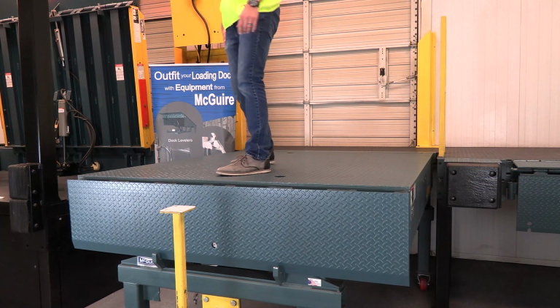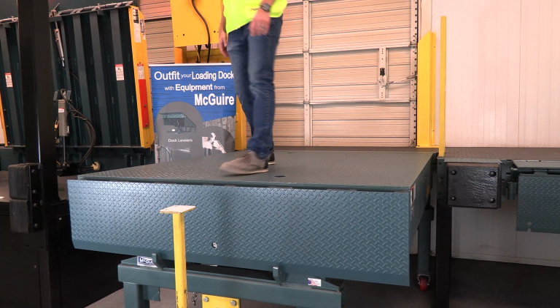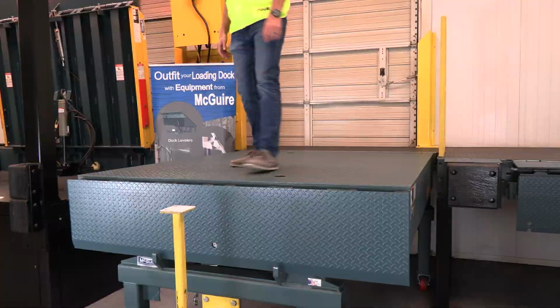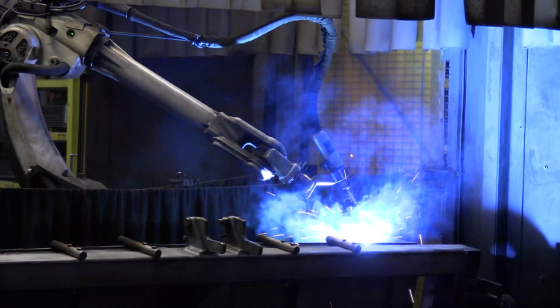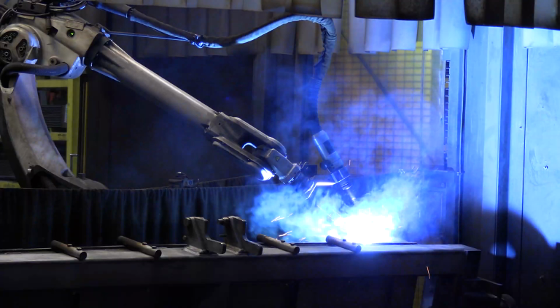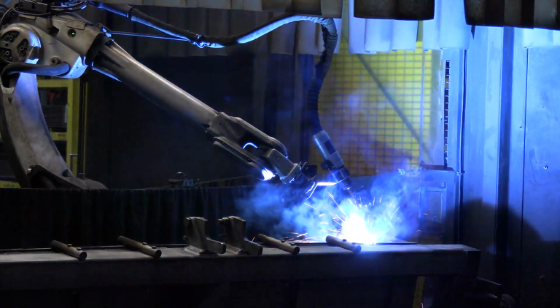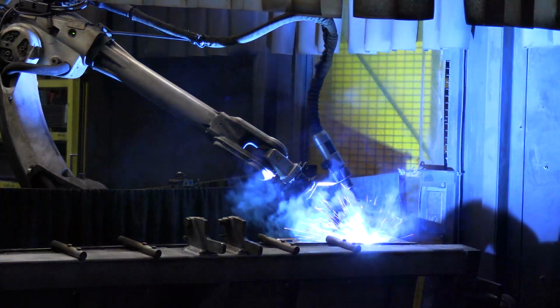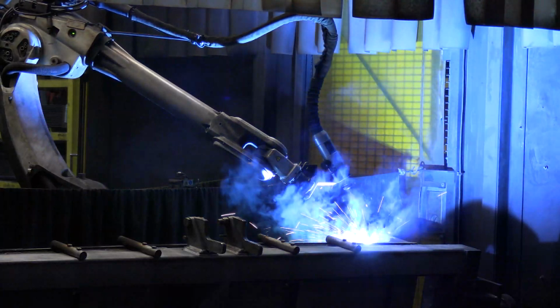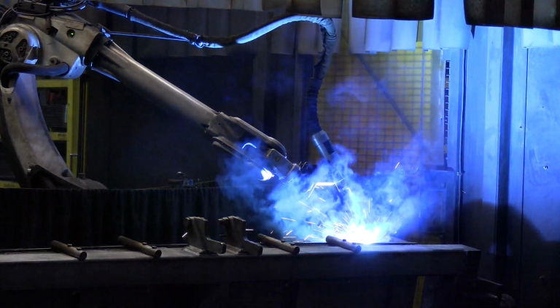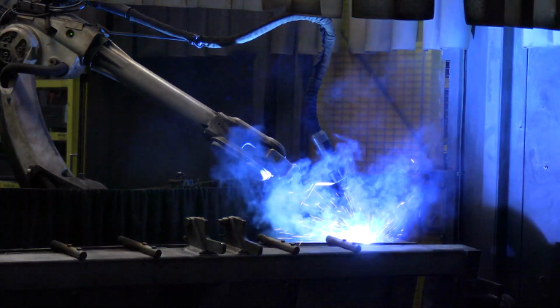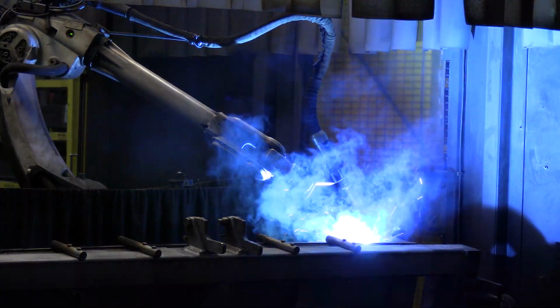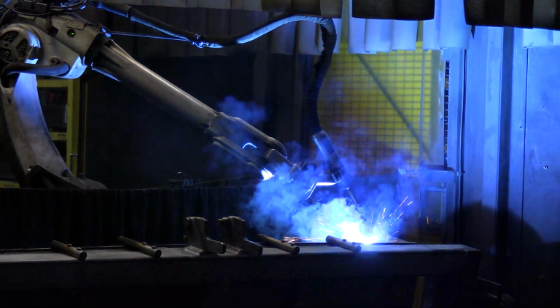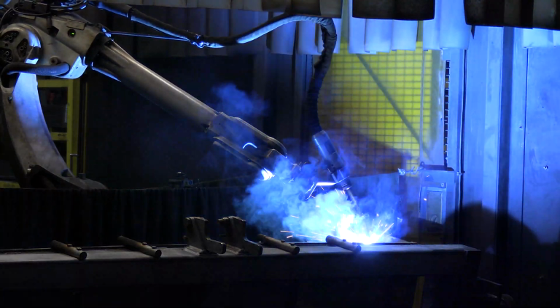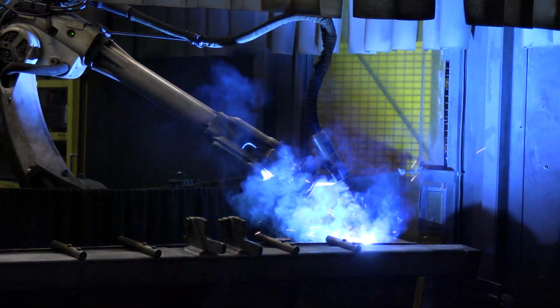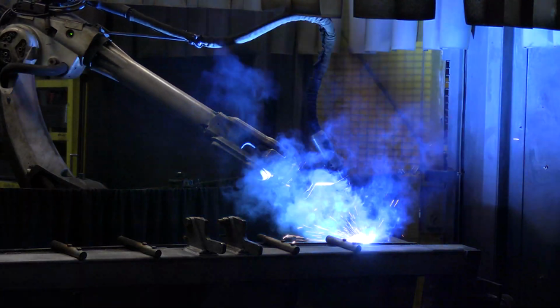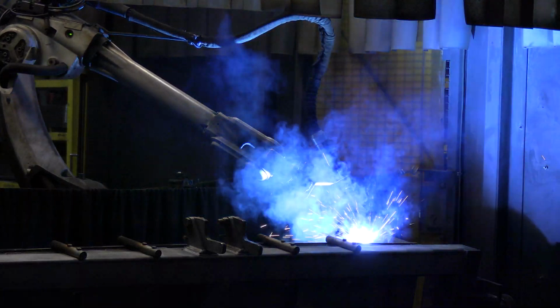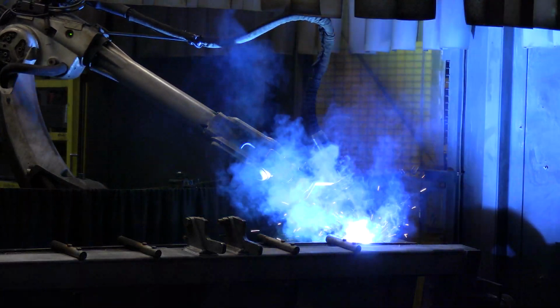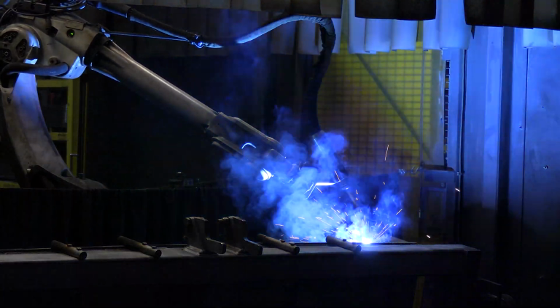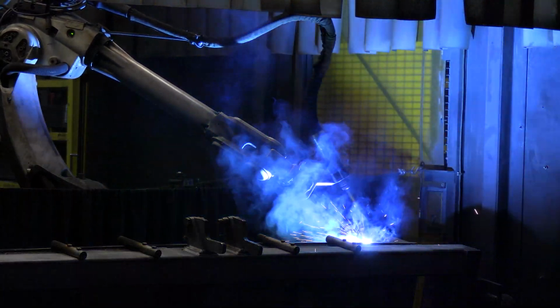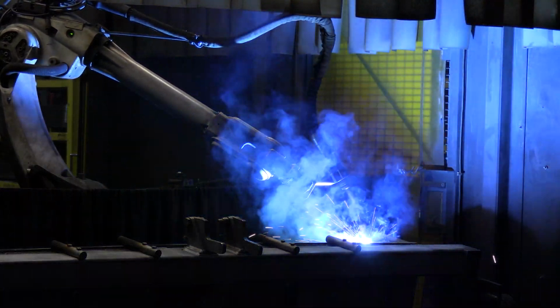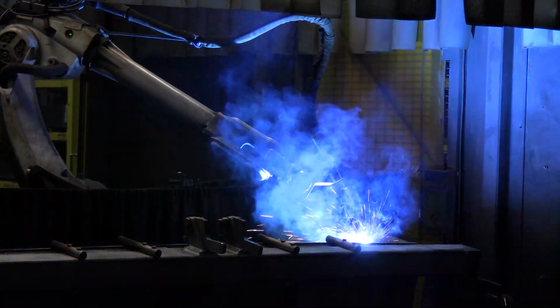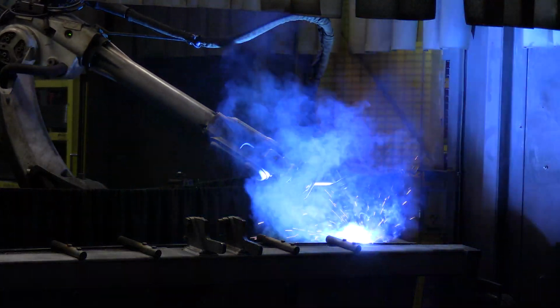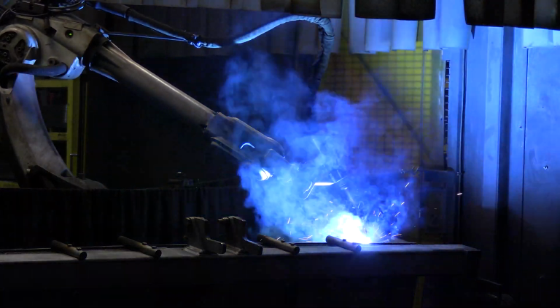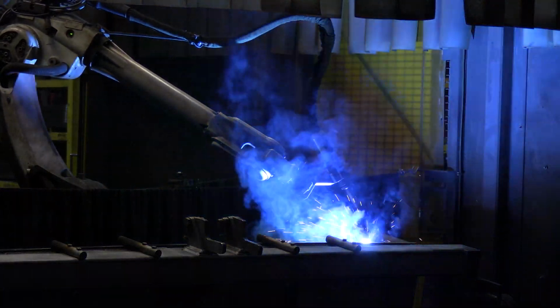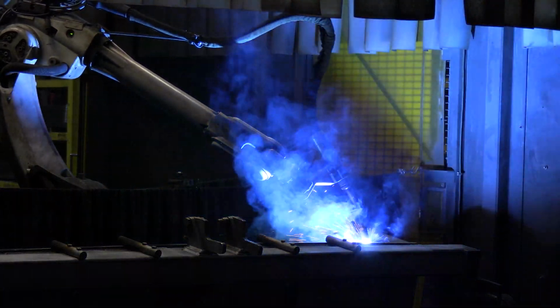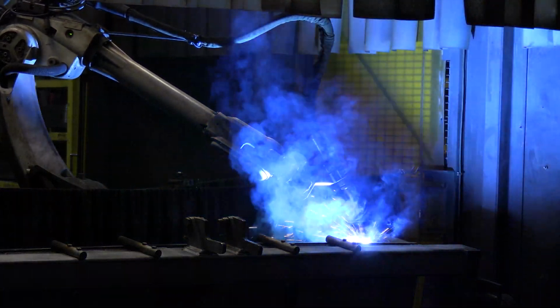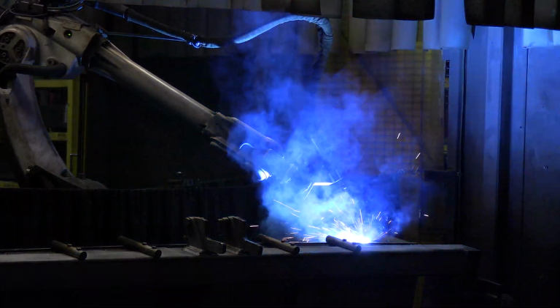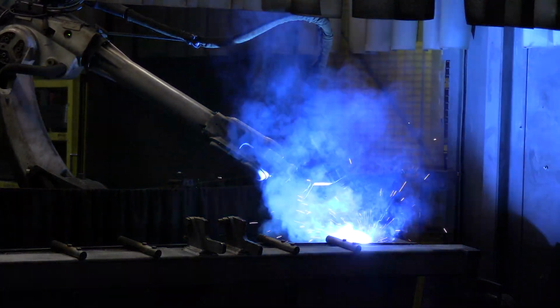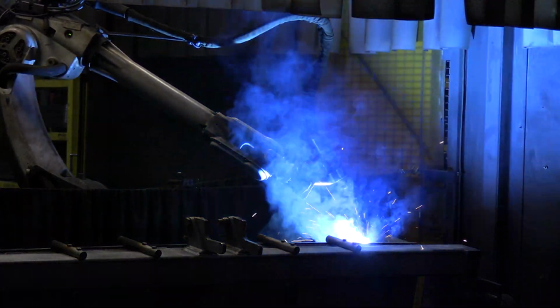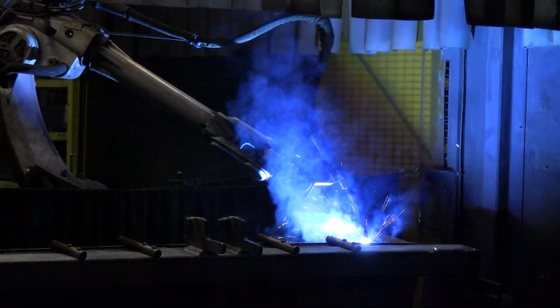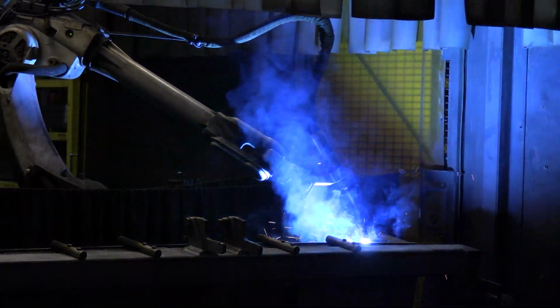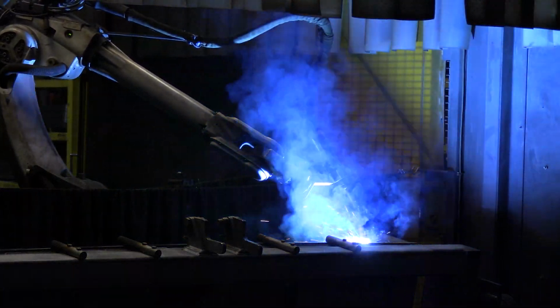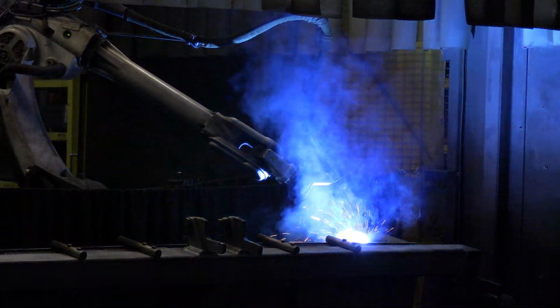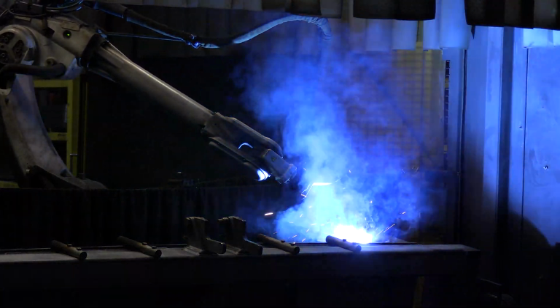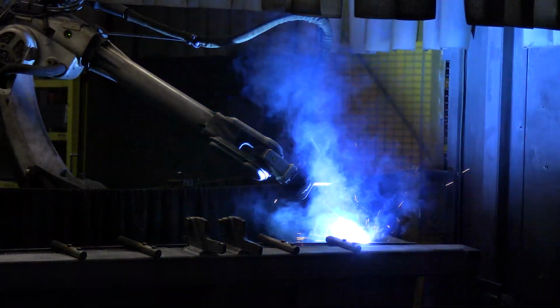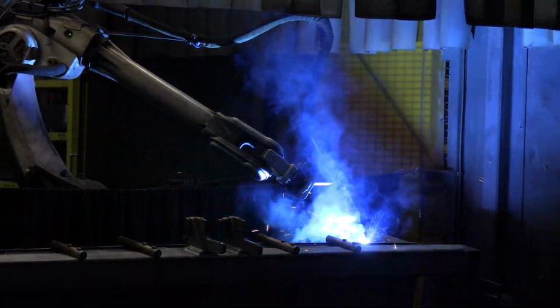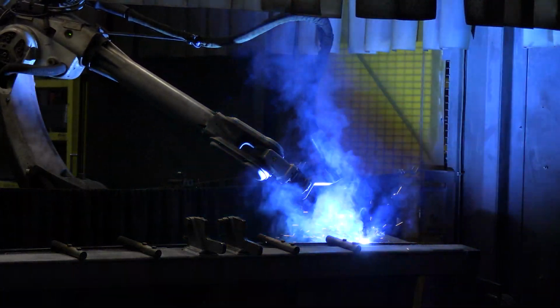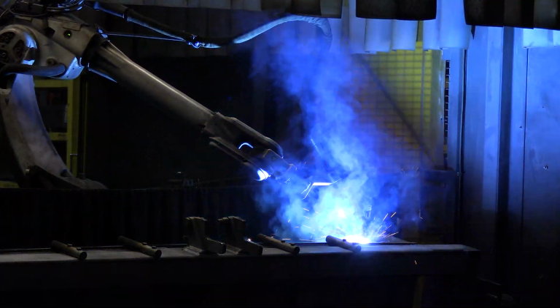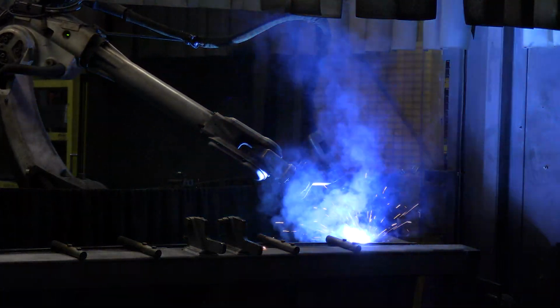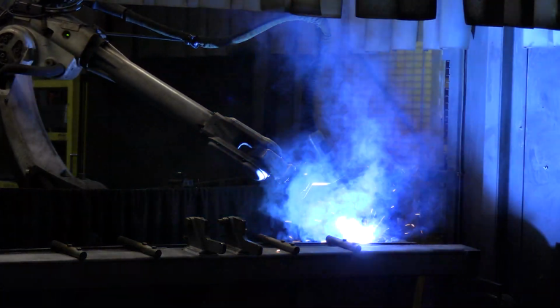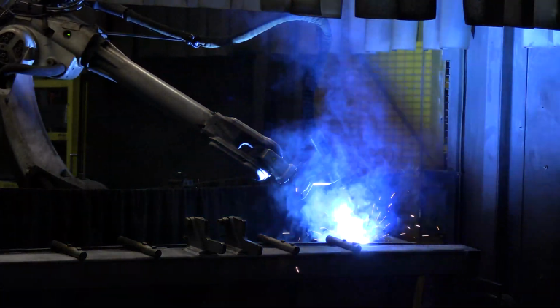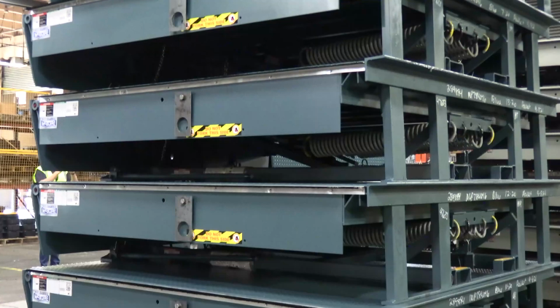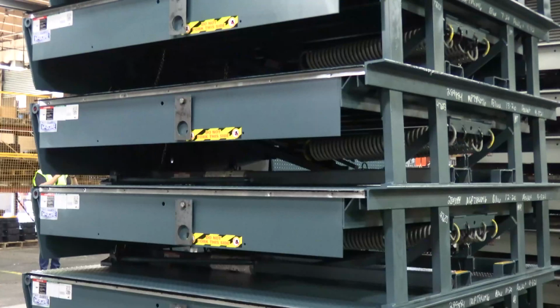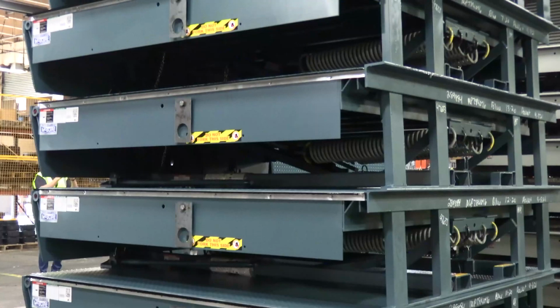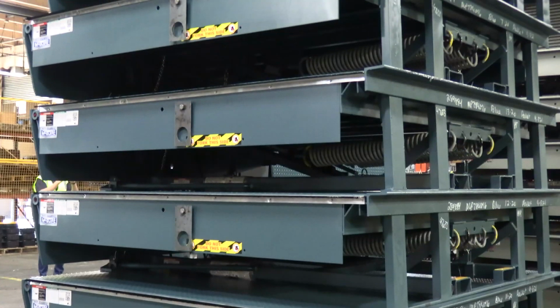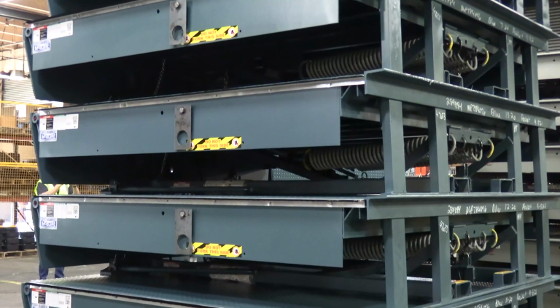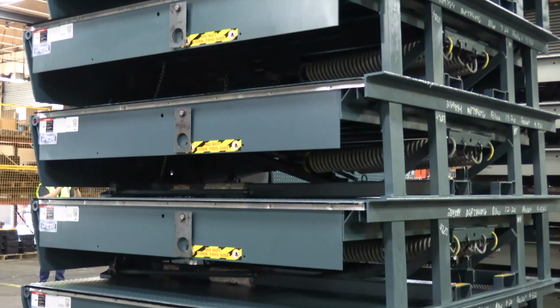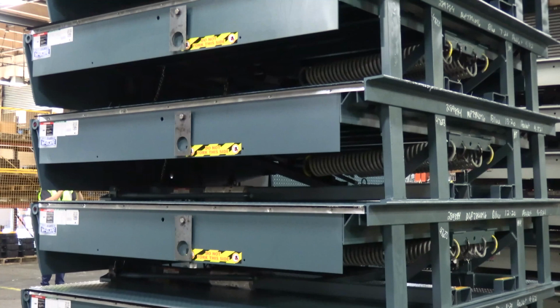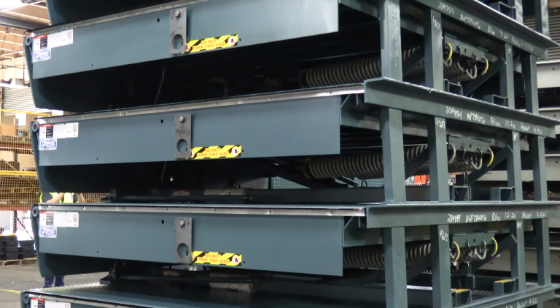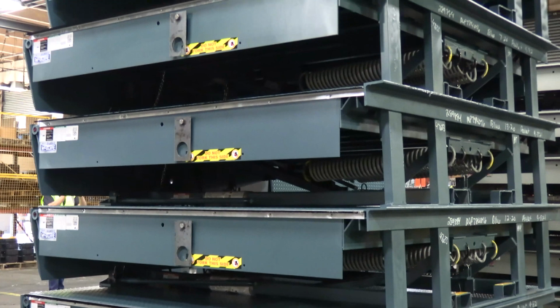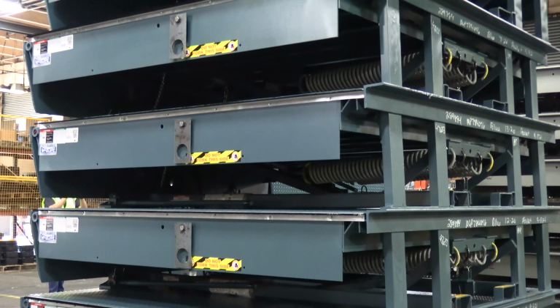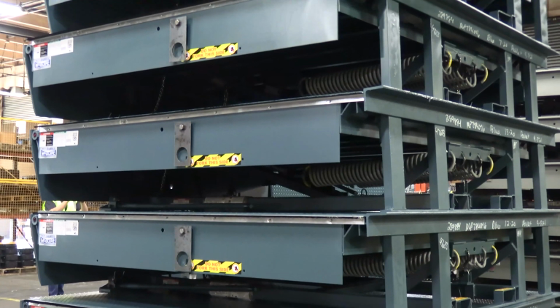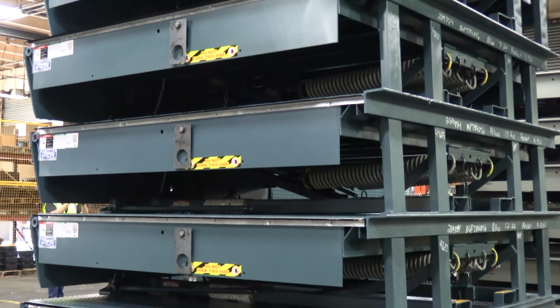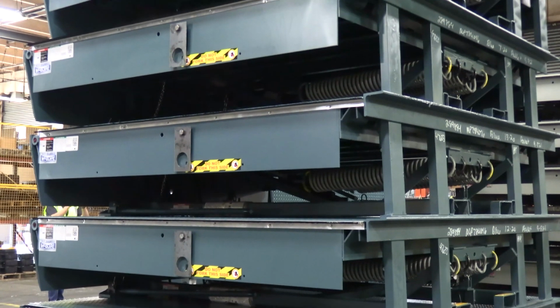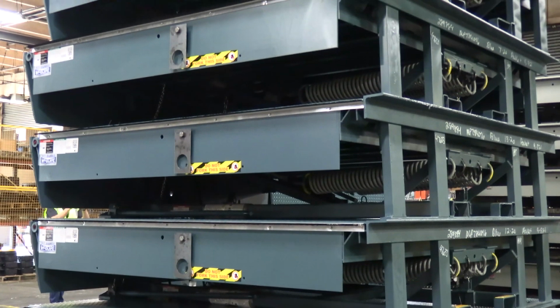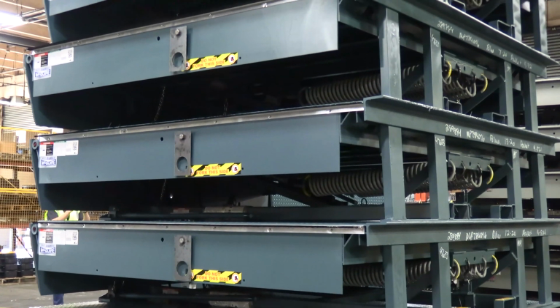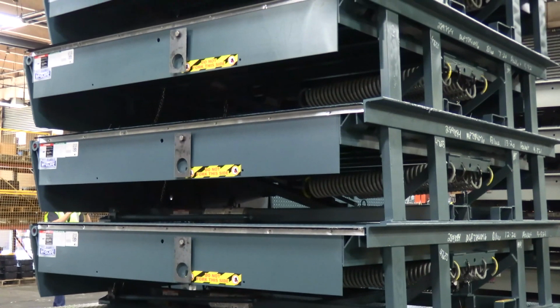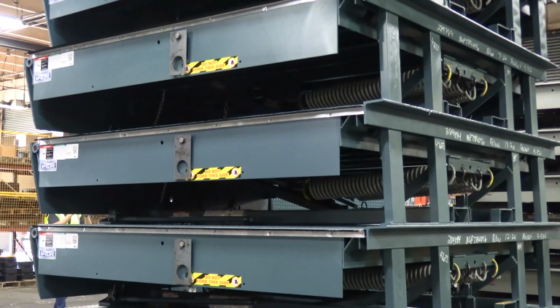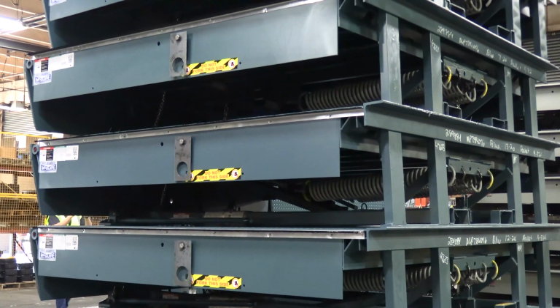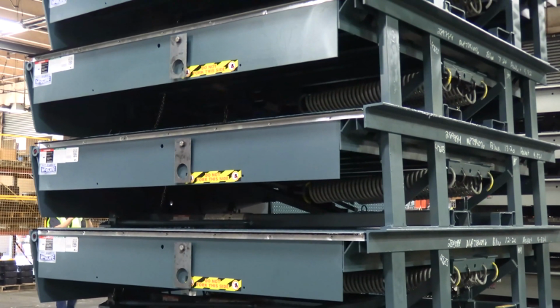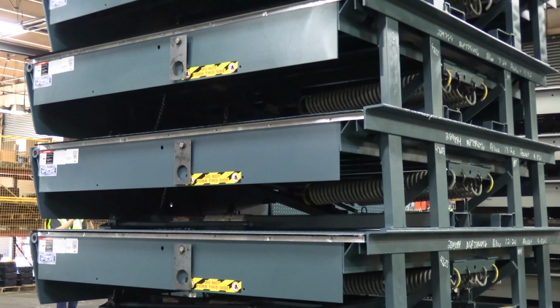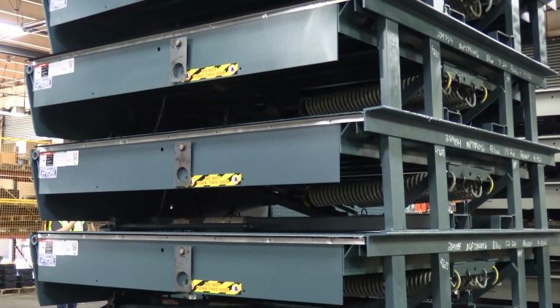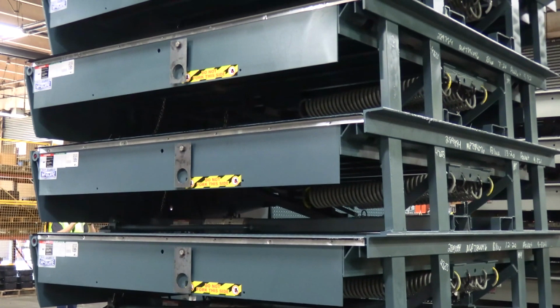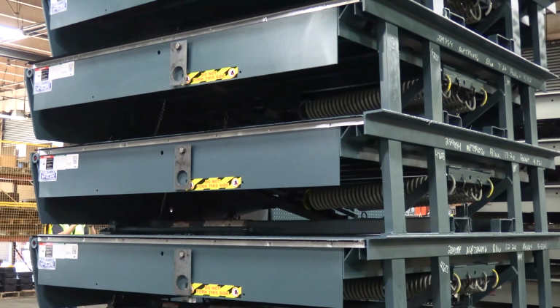For over 60 years, throughout various industries, Meguiar Dock equipment continues to exceed all material handling industry standards.